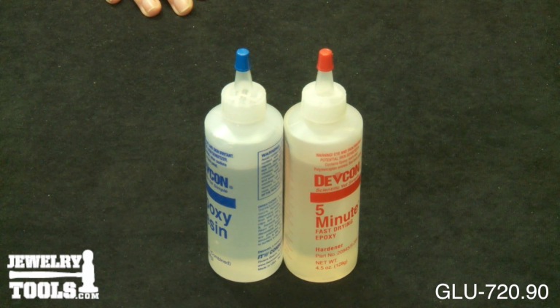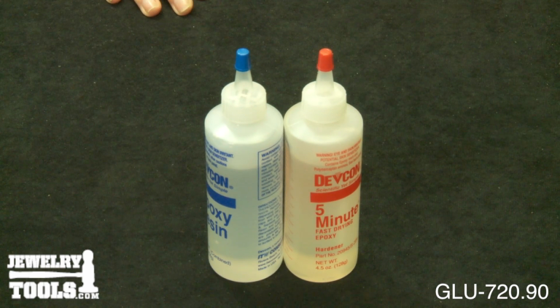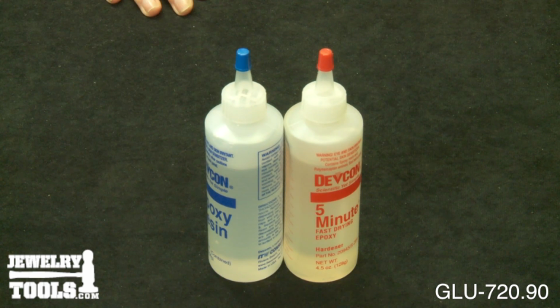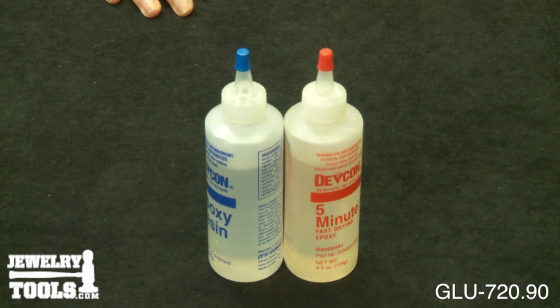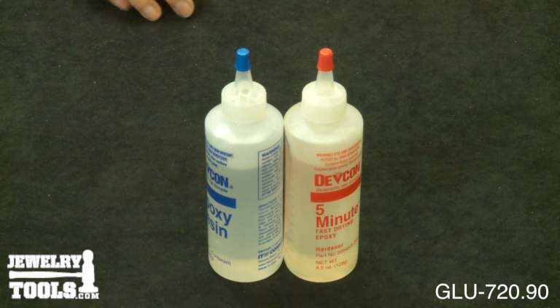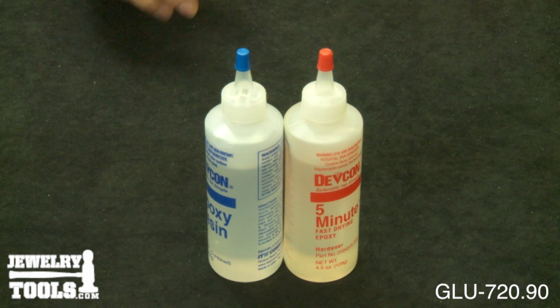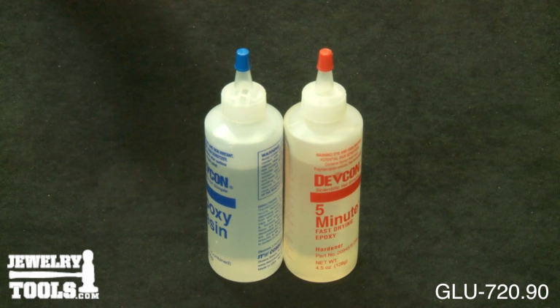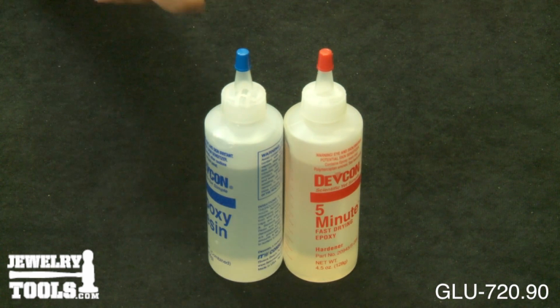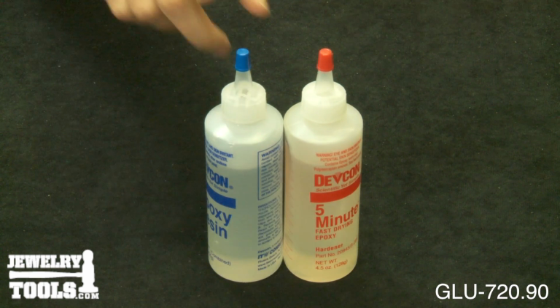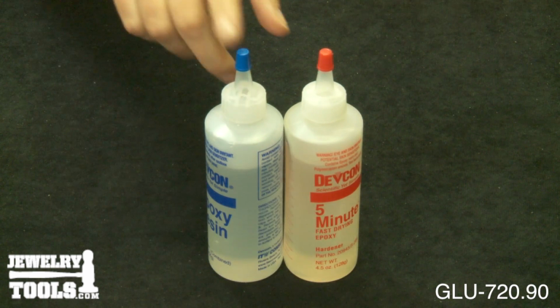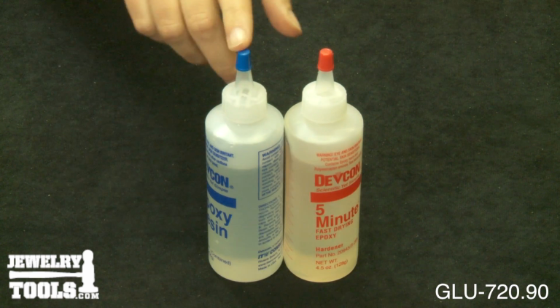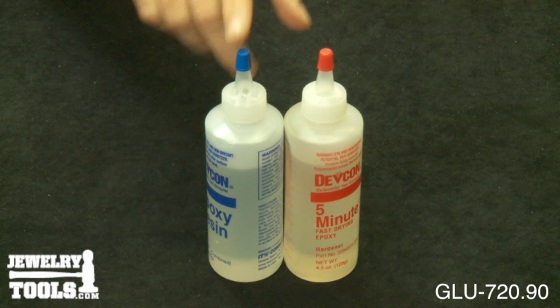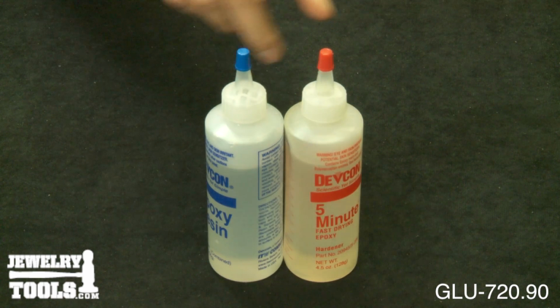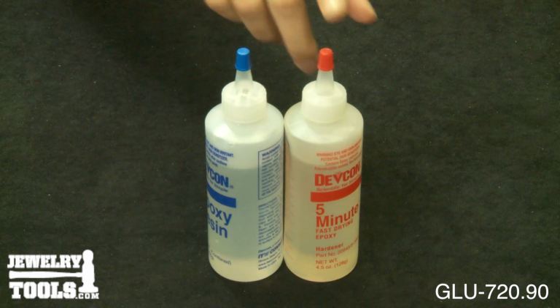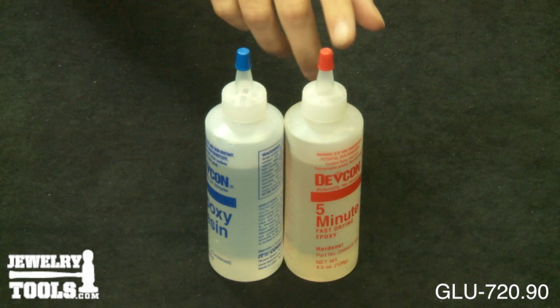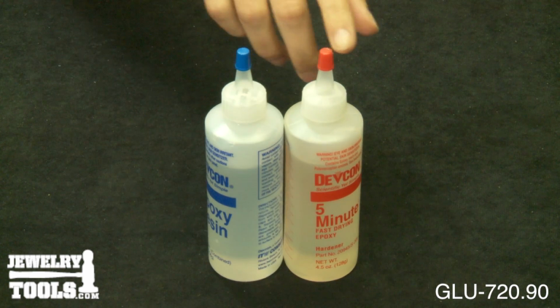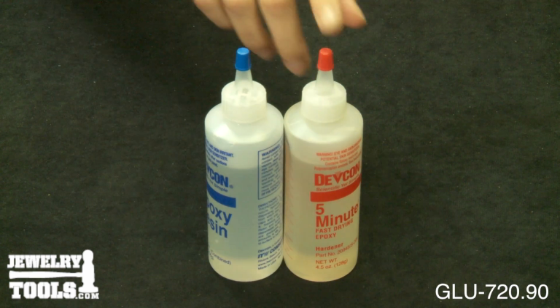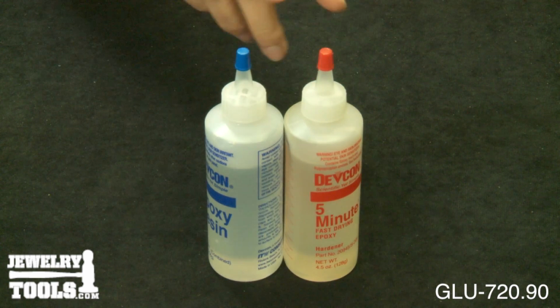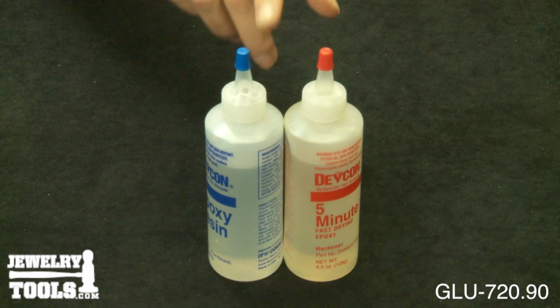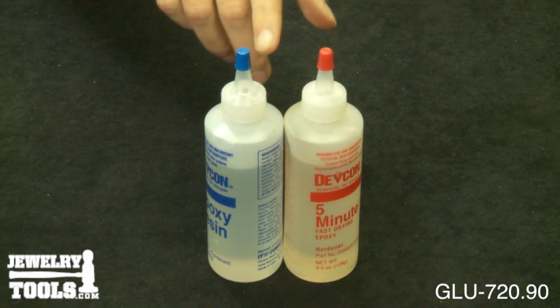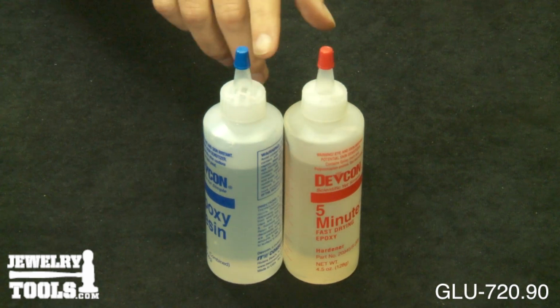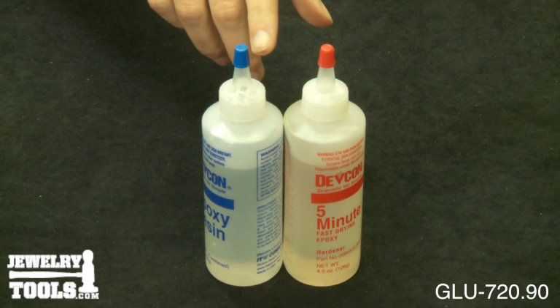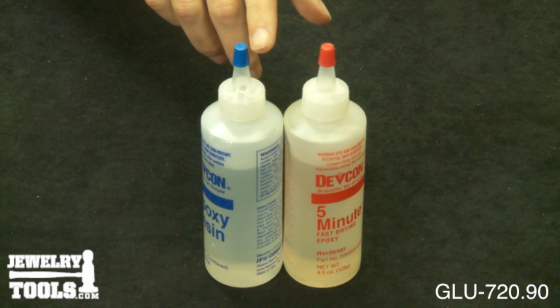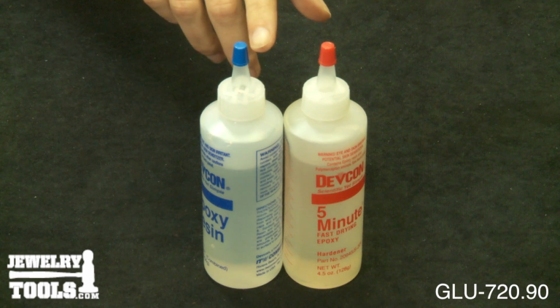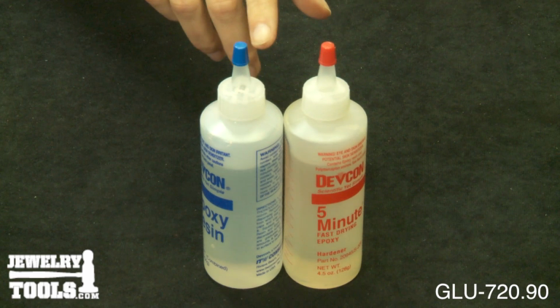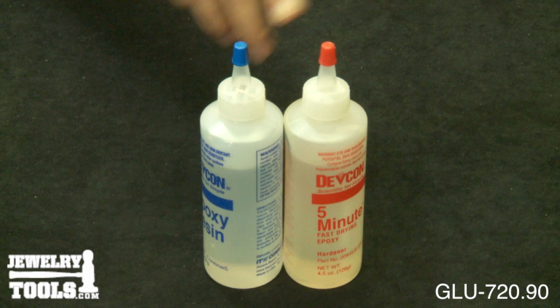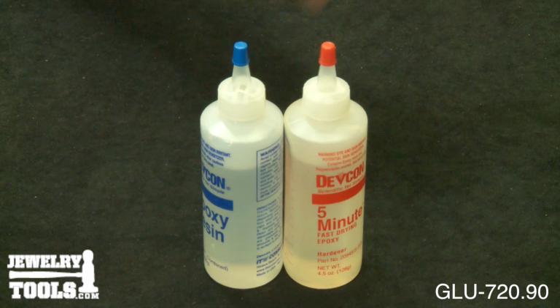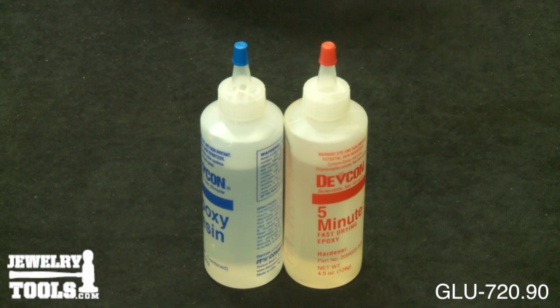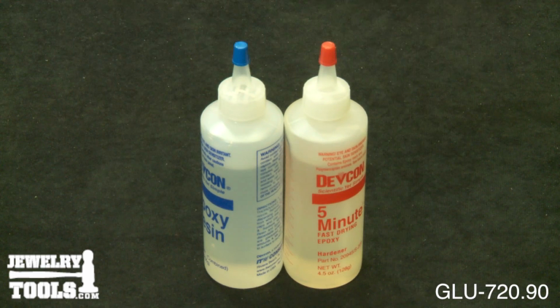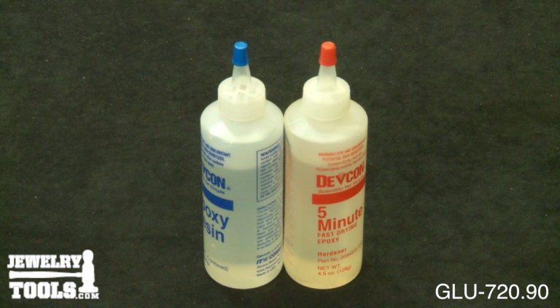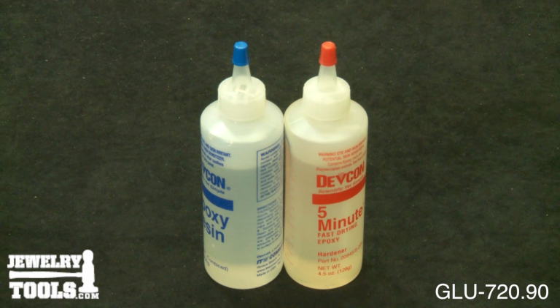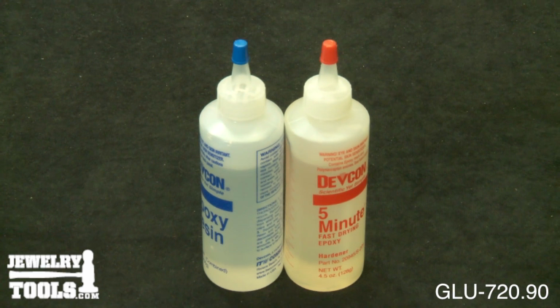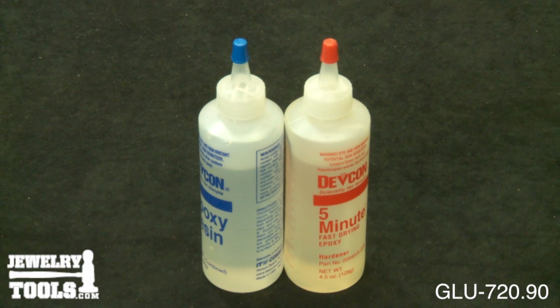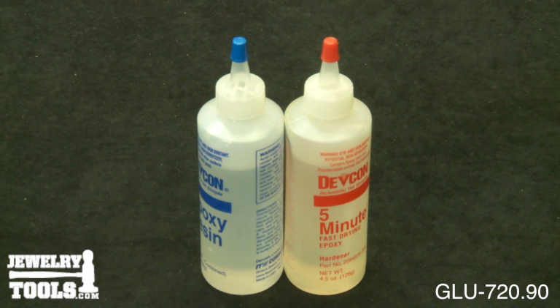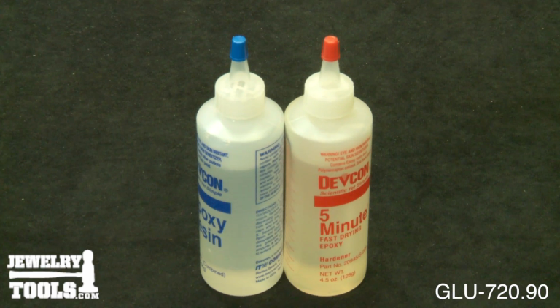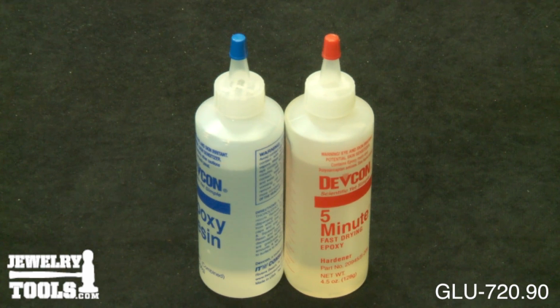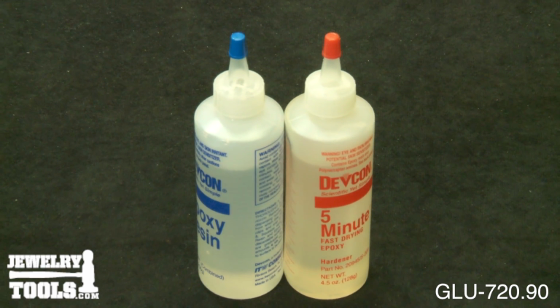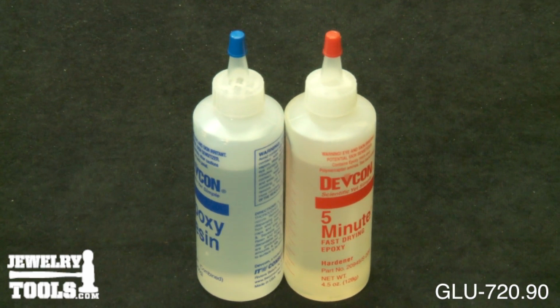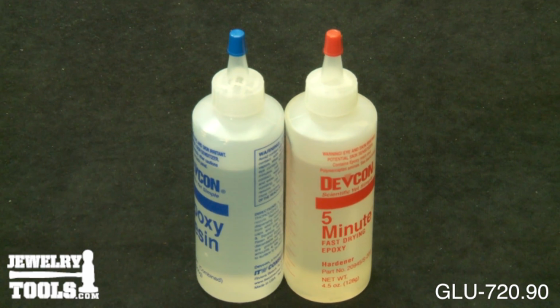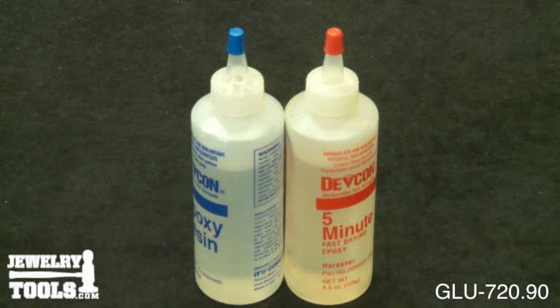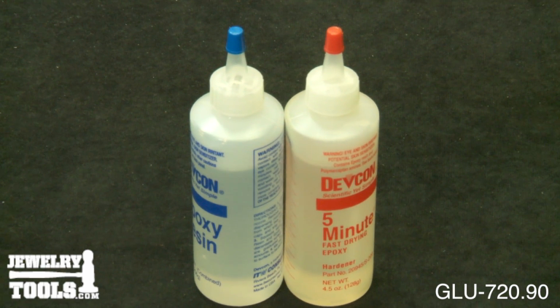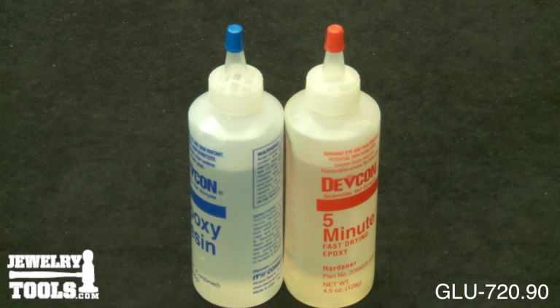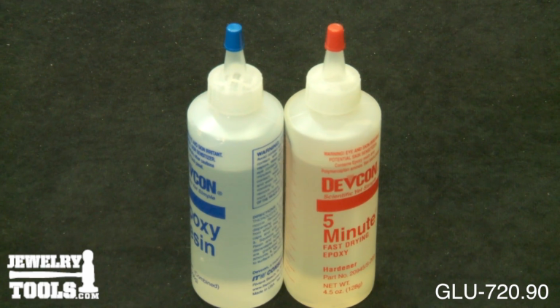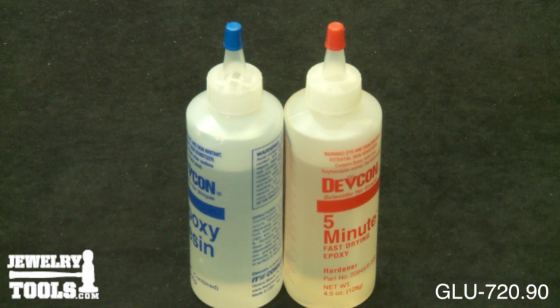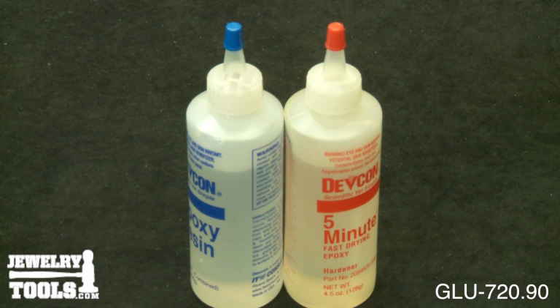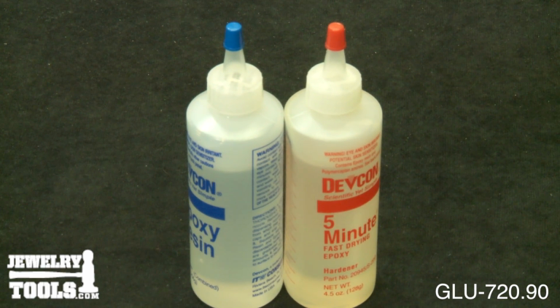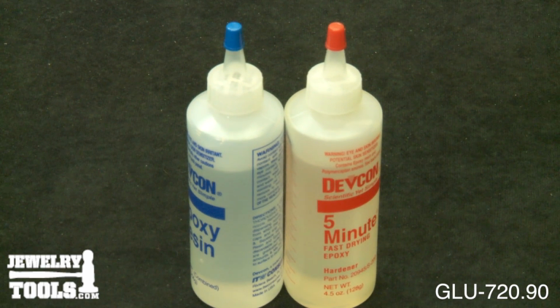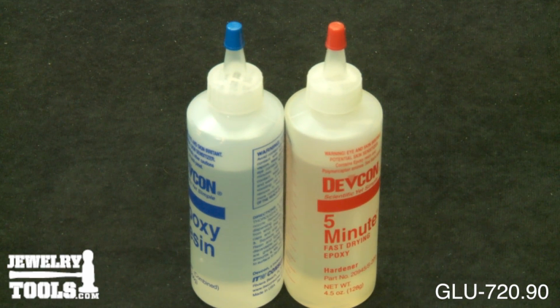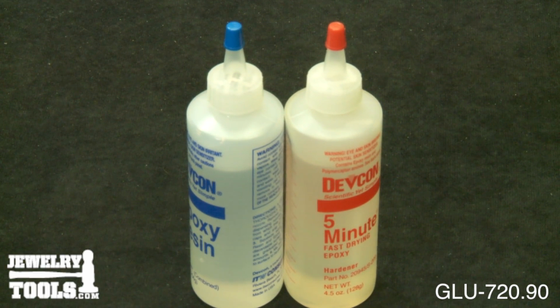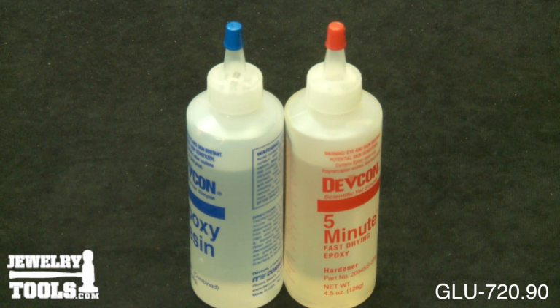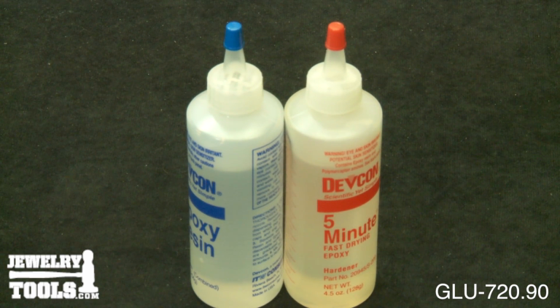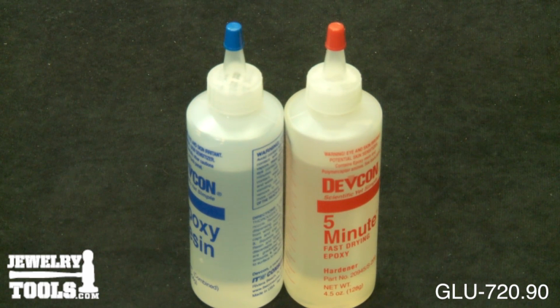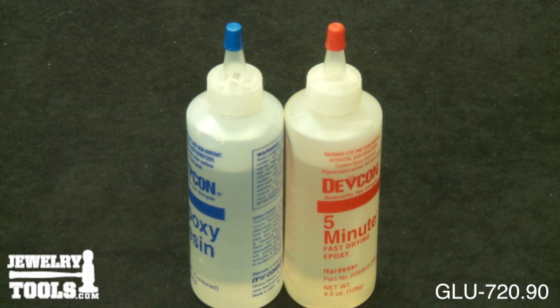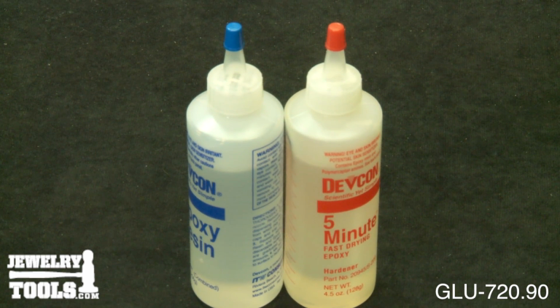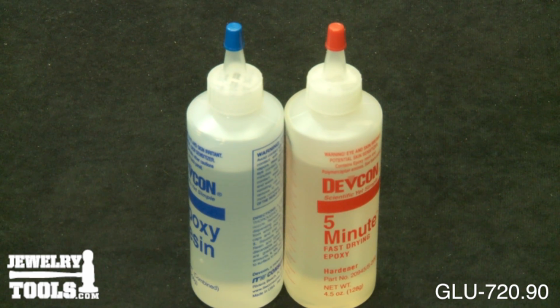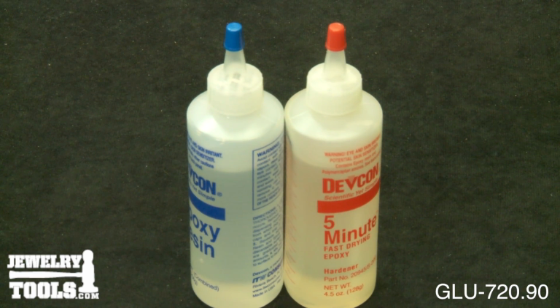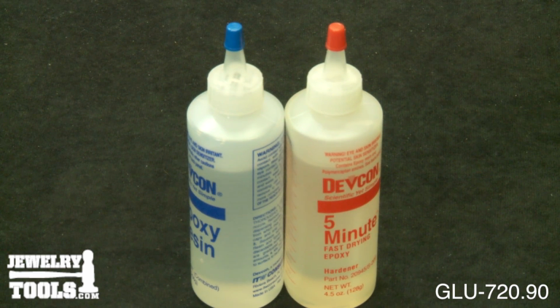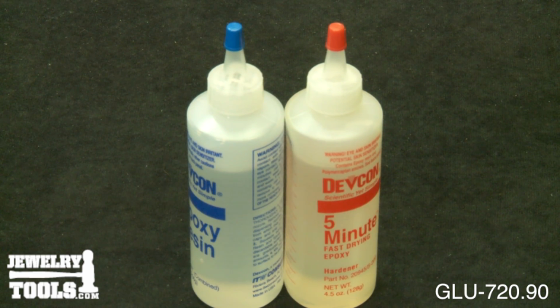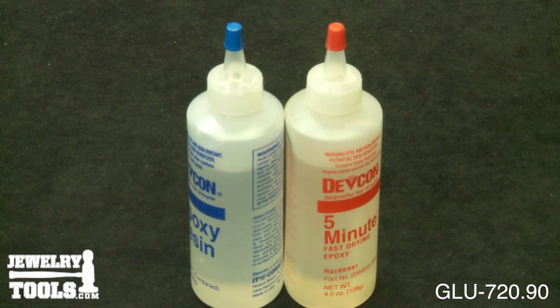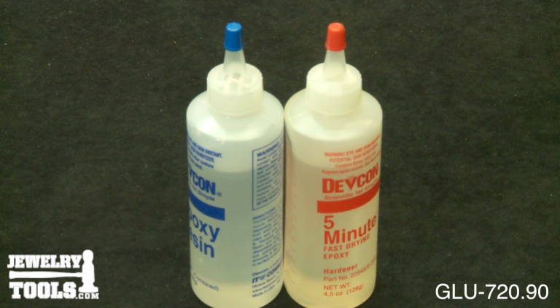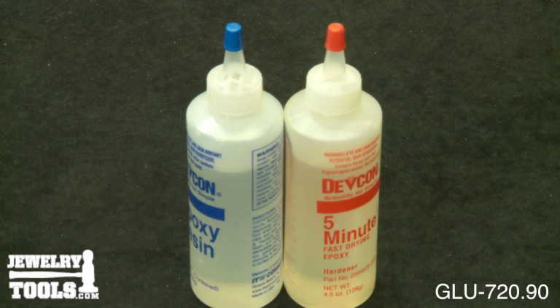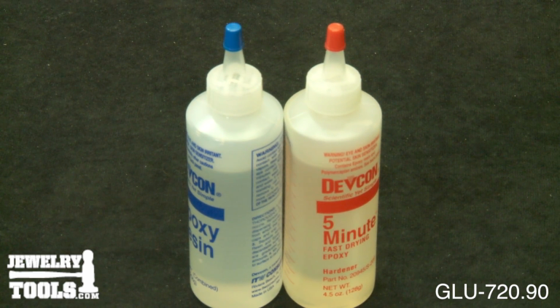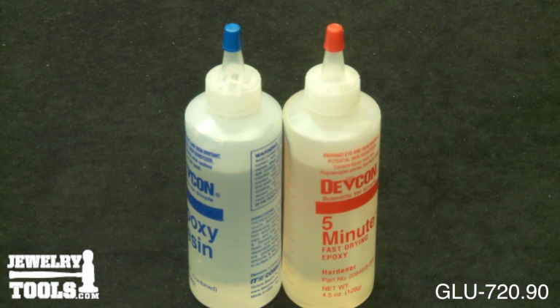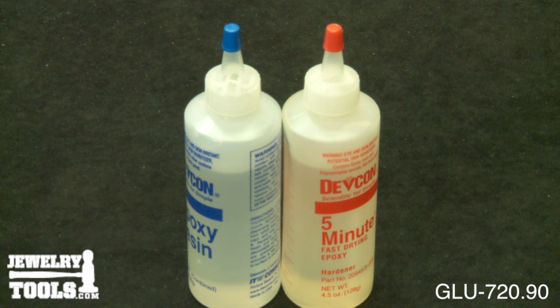It comes with these two 4-1/2-ounce bottles and works best on metal, wood, concrete, glass, ceramics, and more.